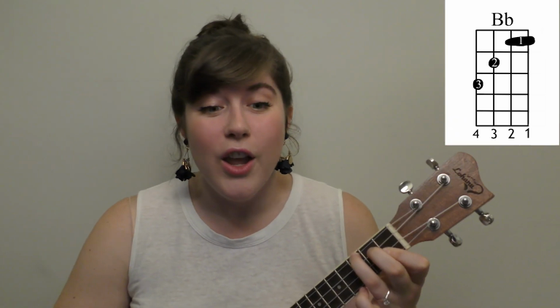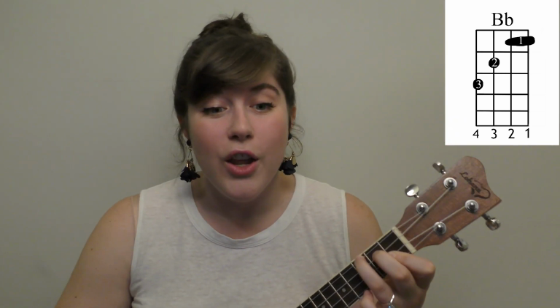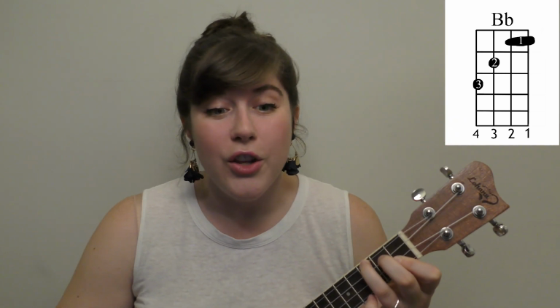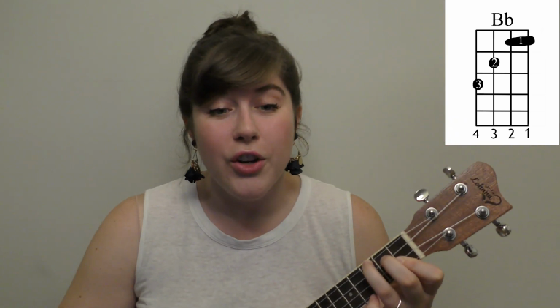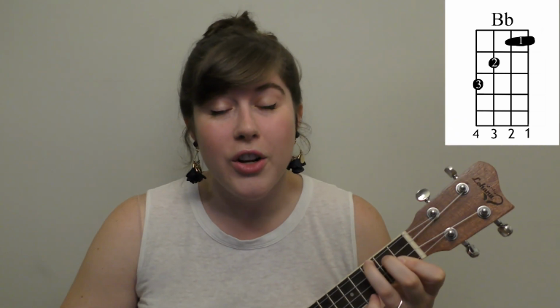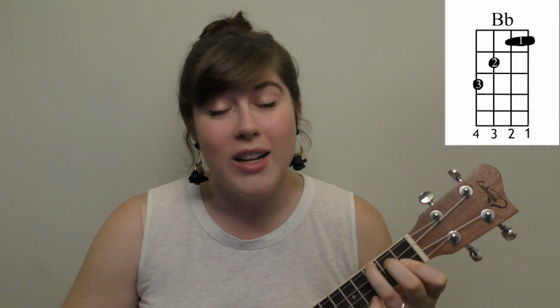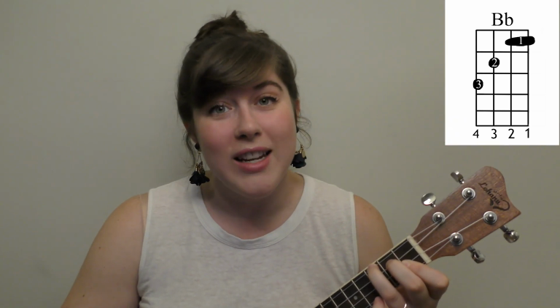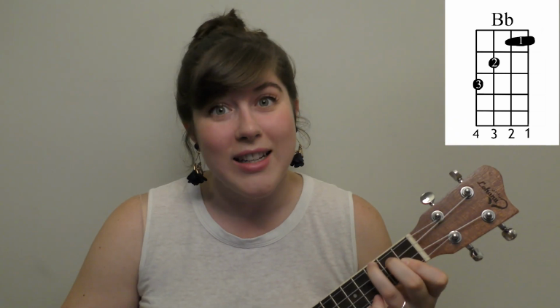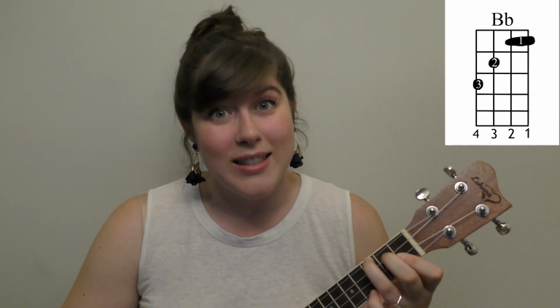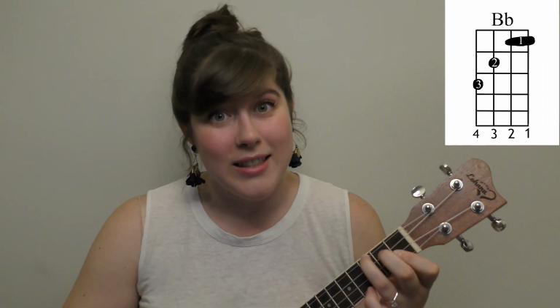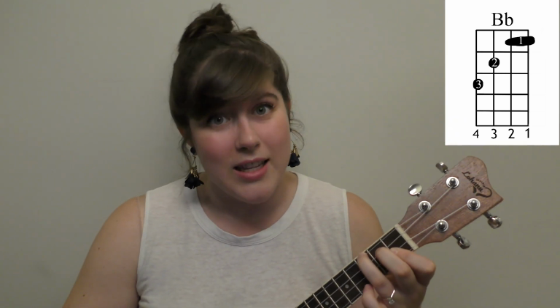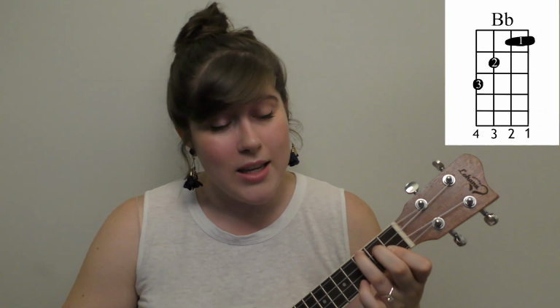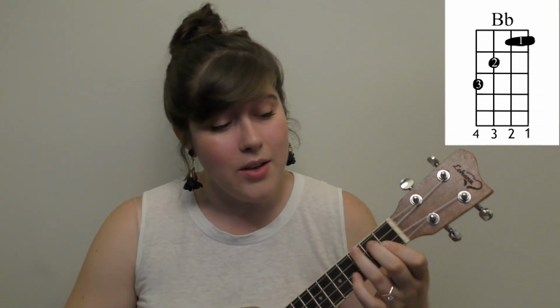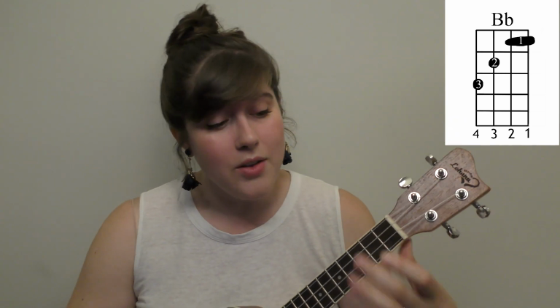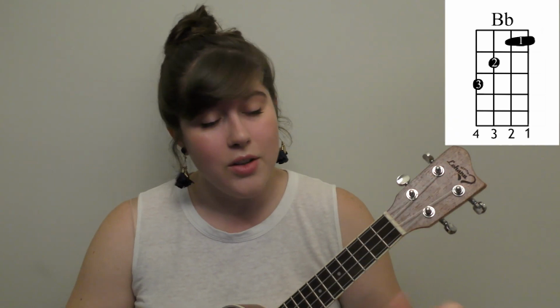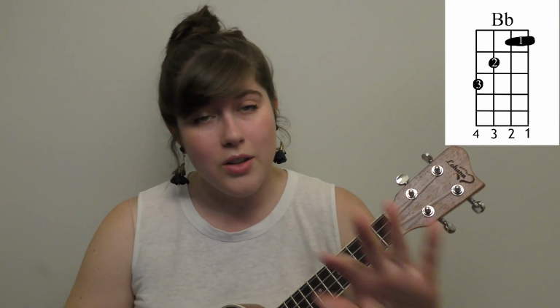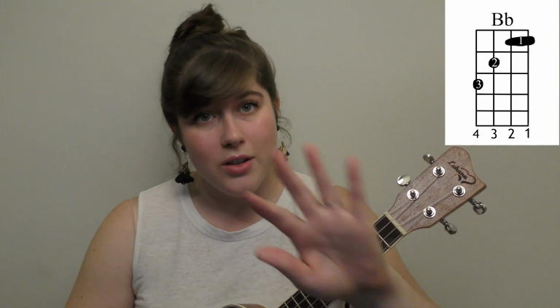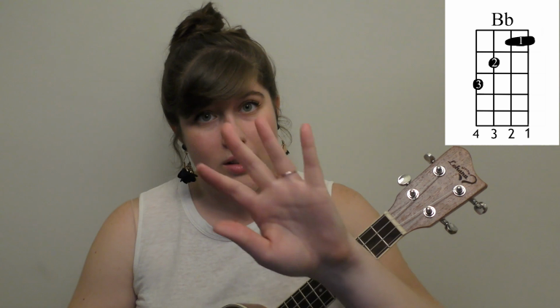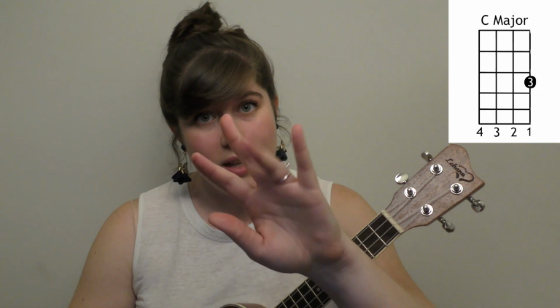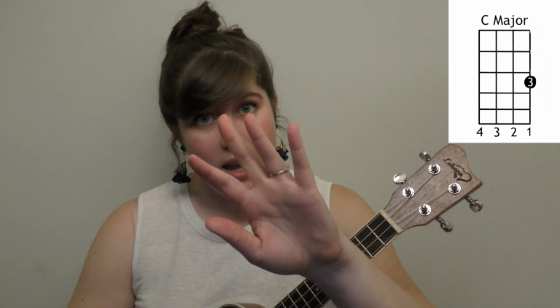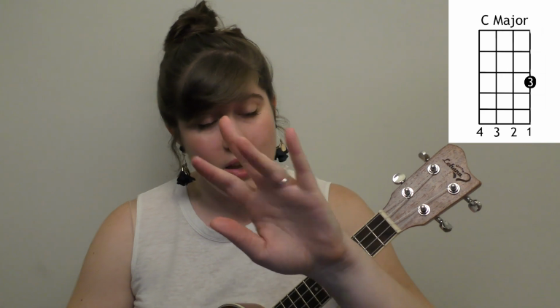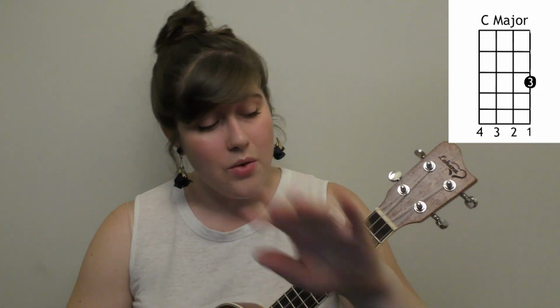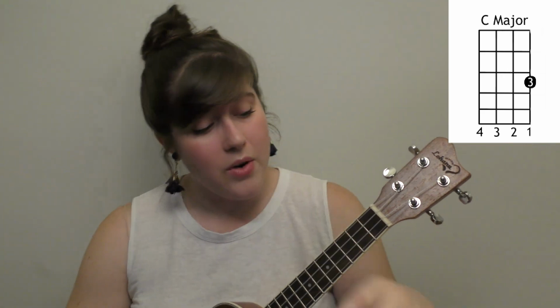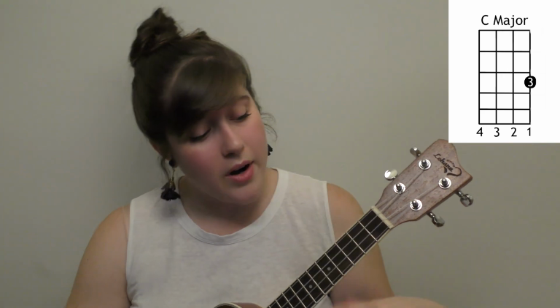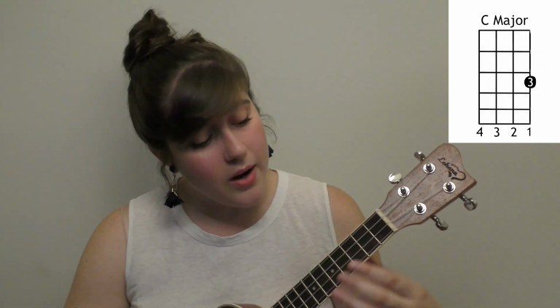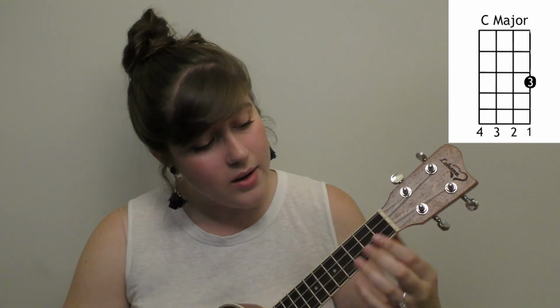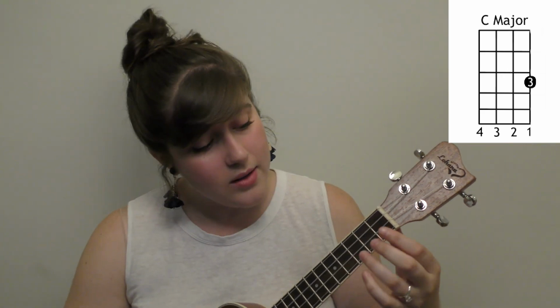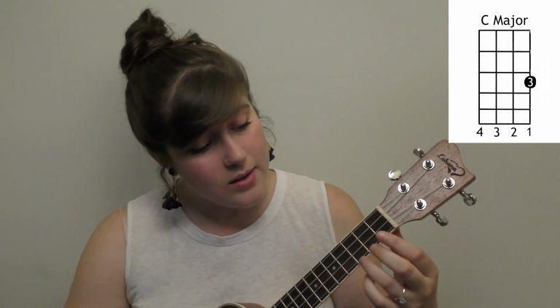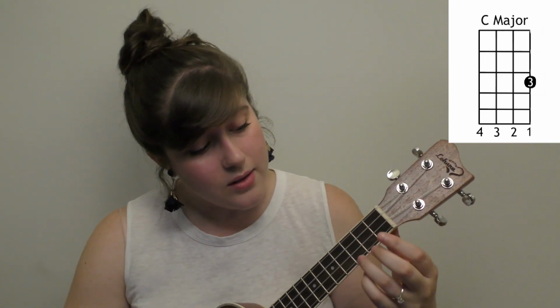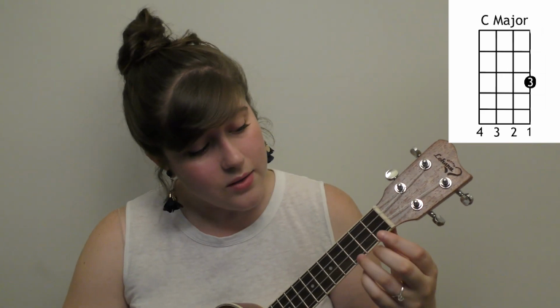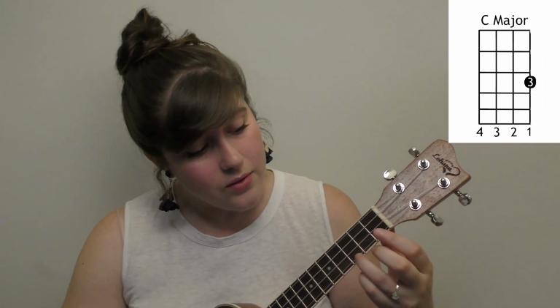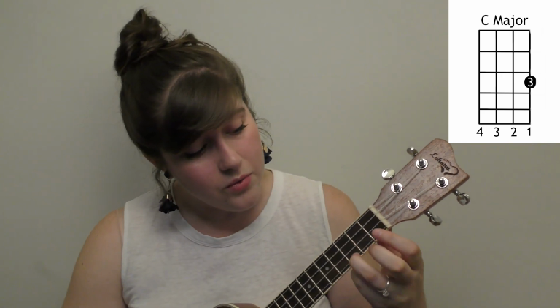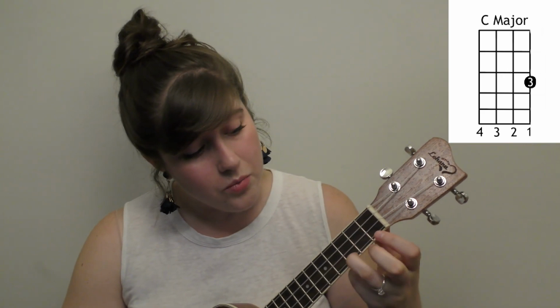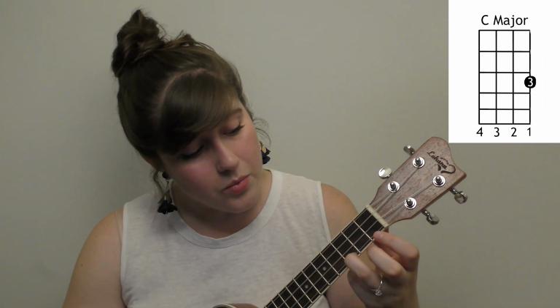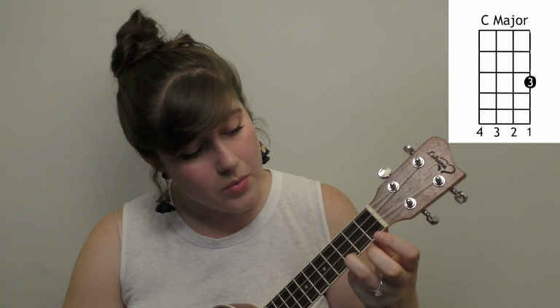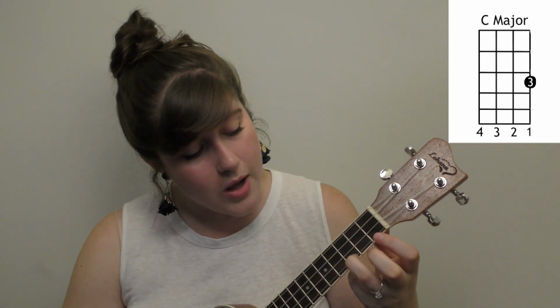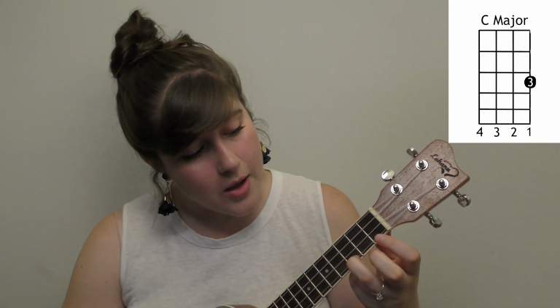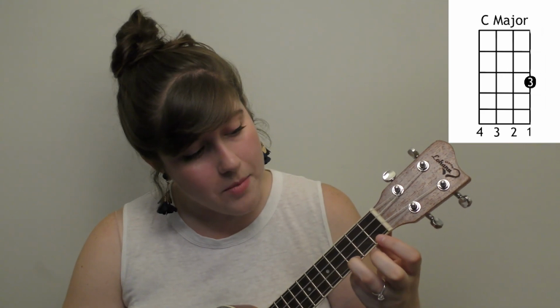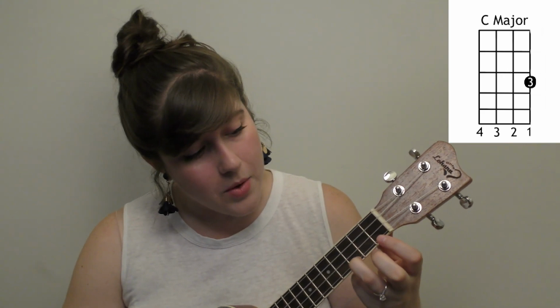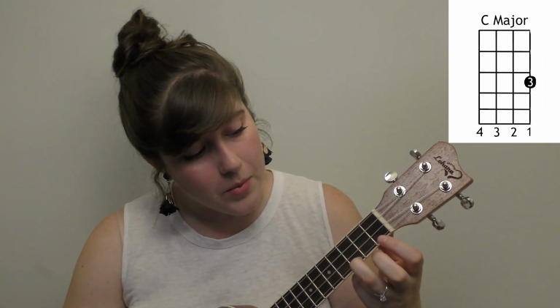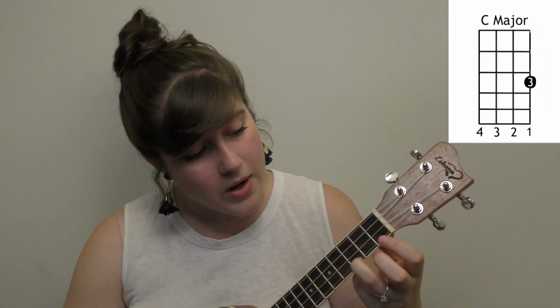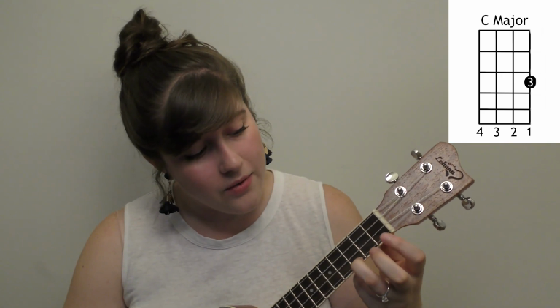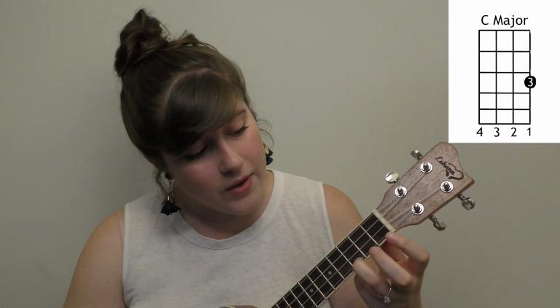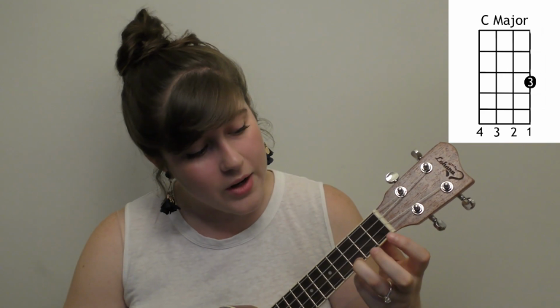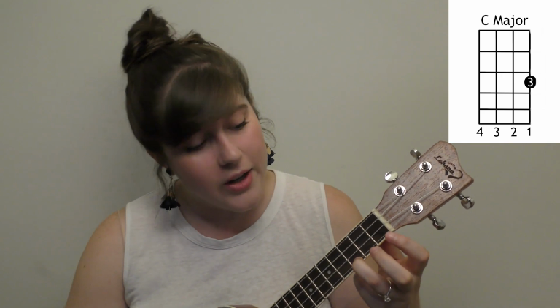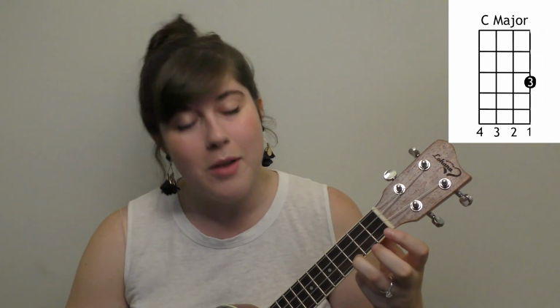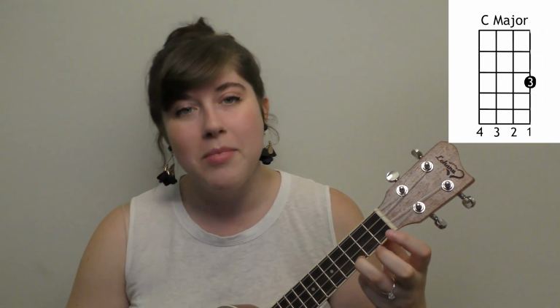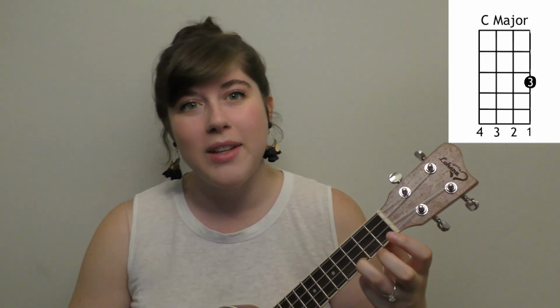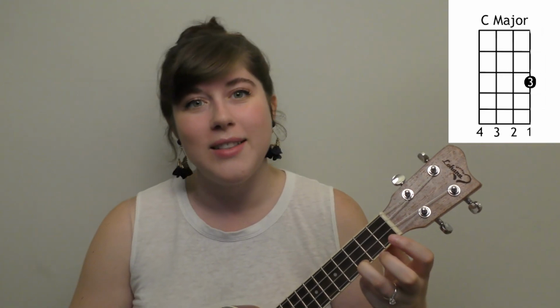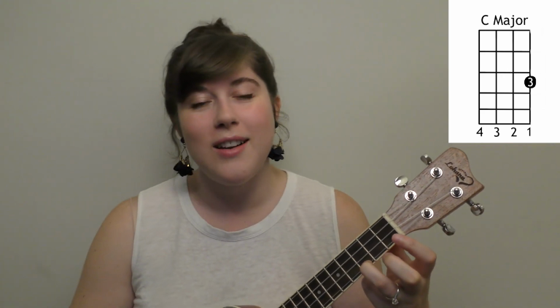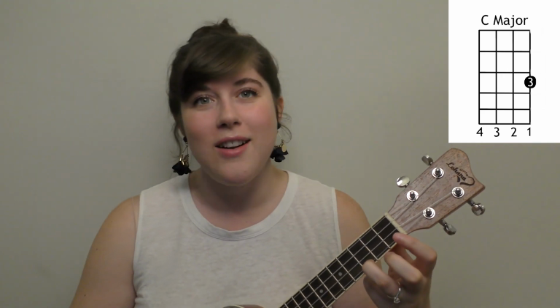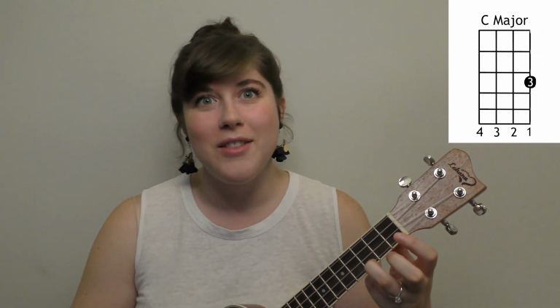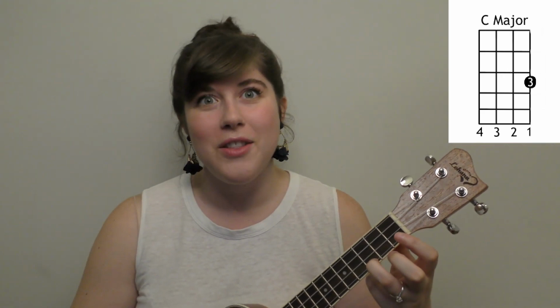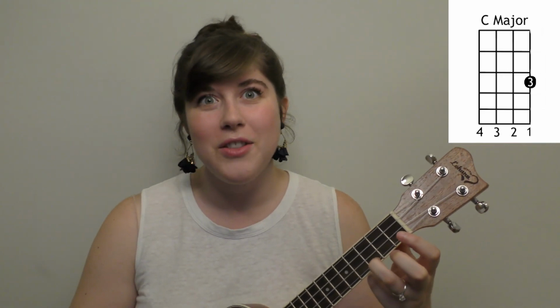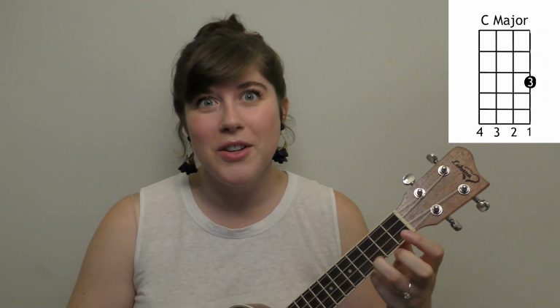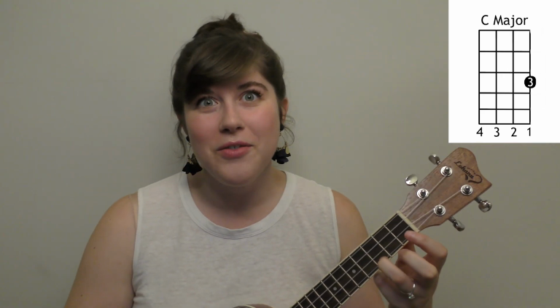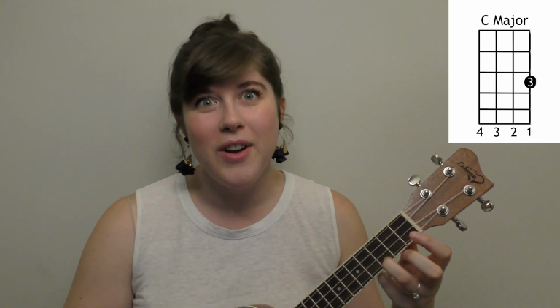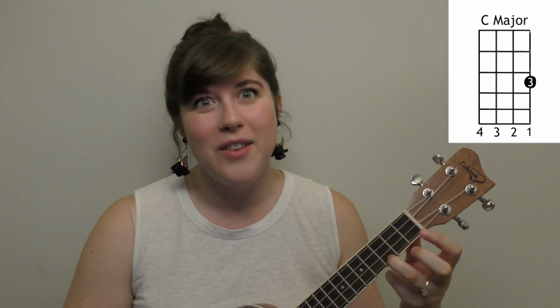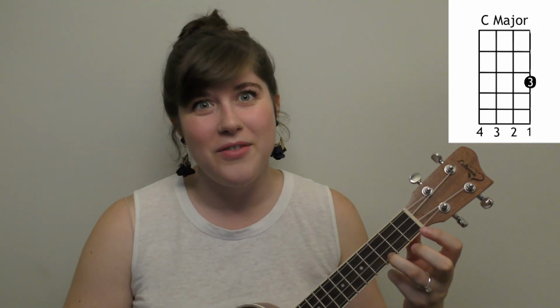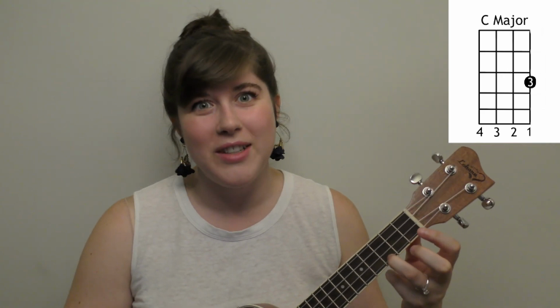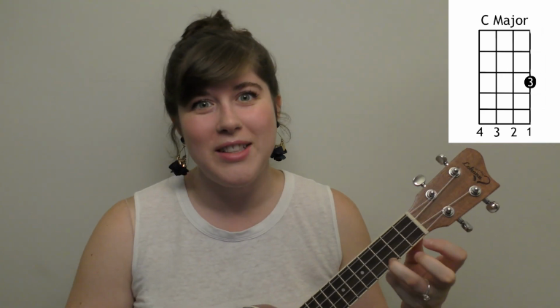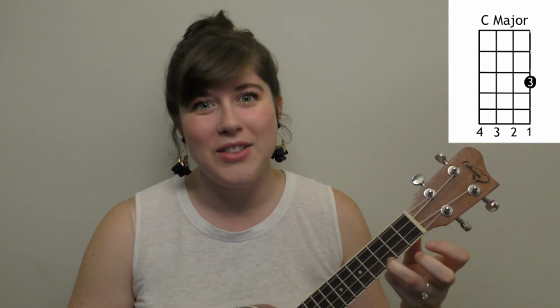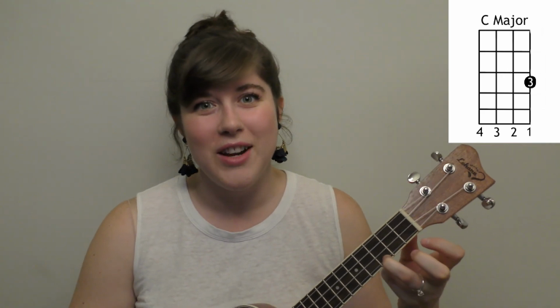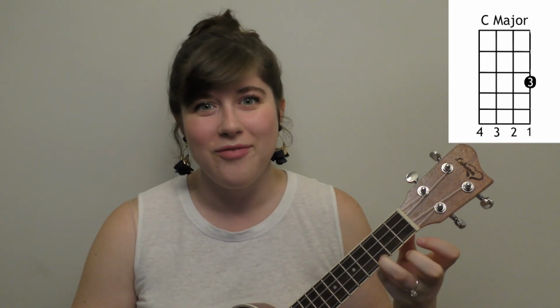You're gonna need a C. Take your ring finger and place it on the third fret first string.